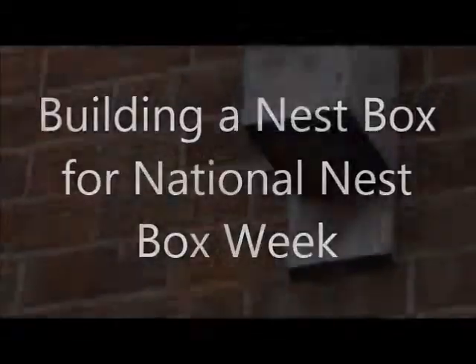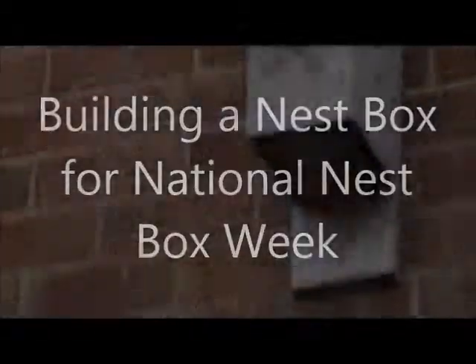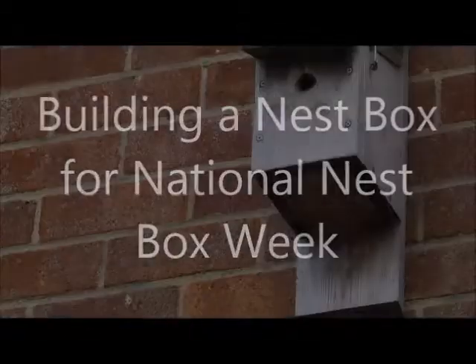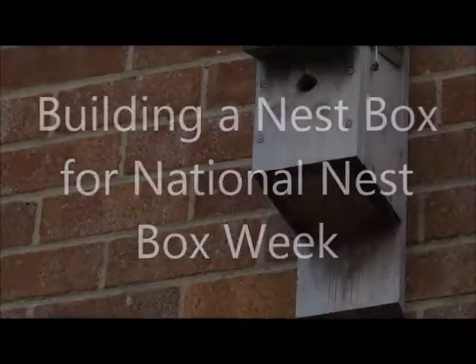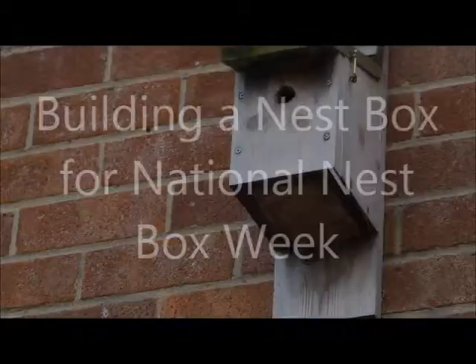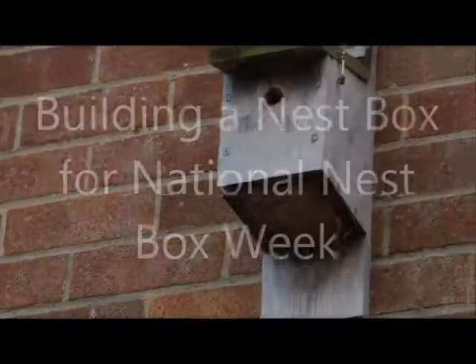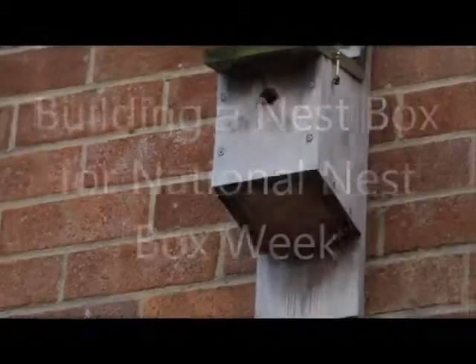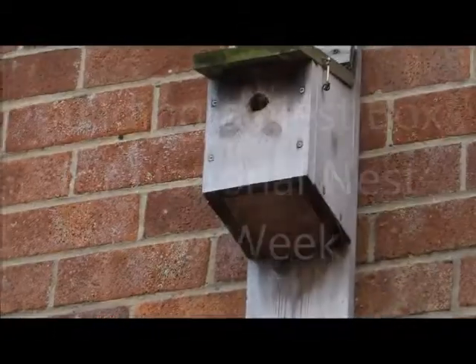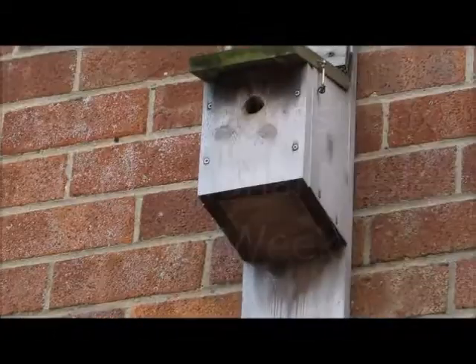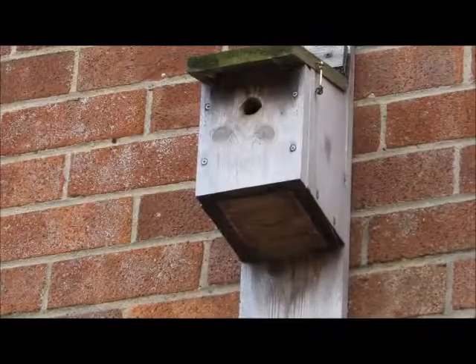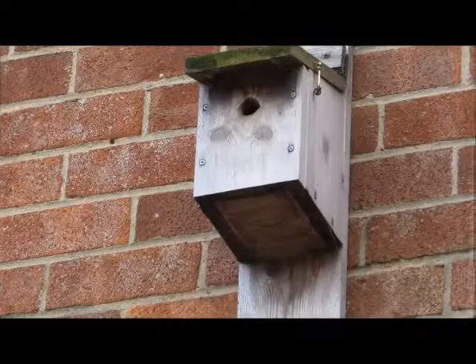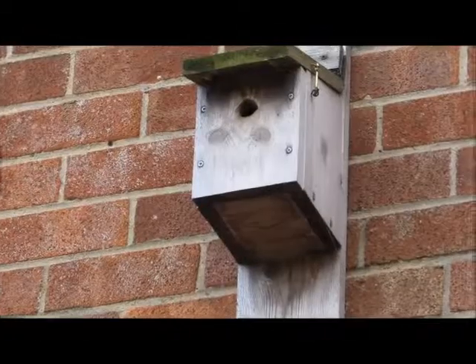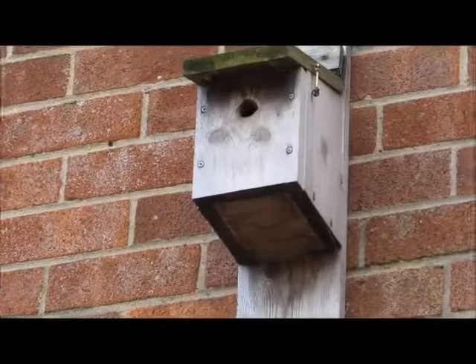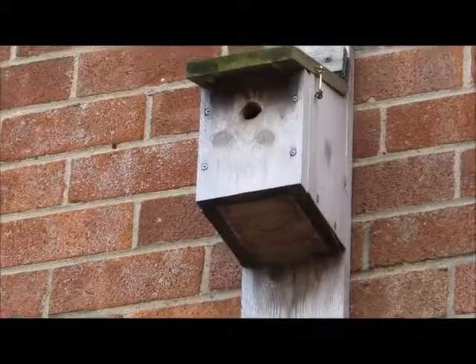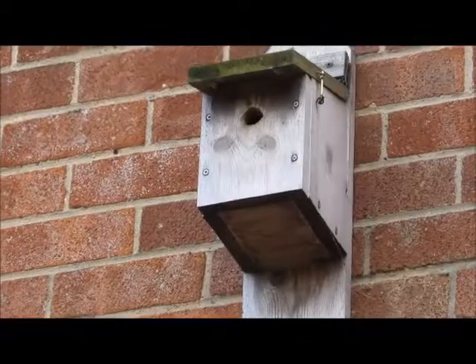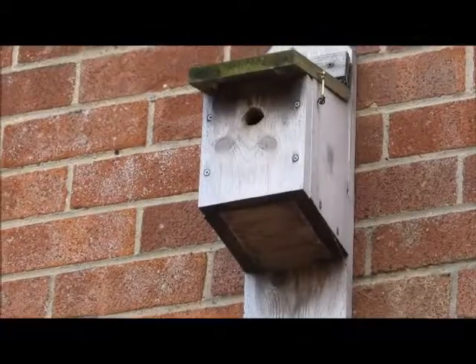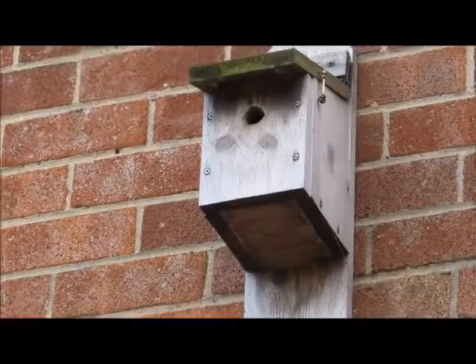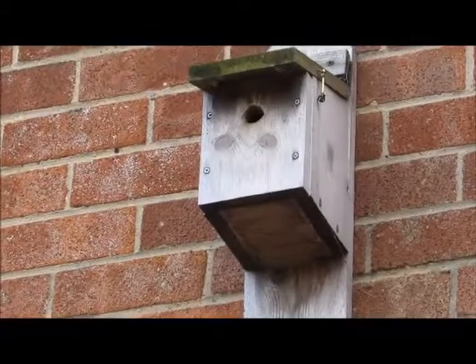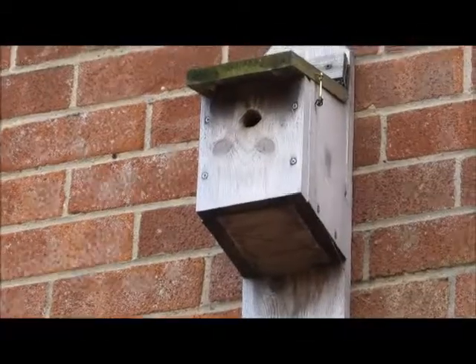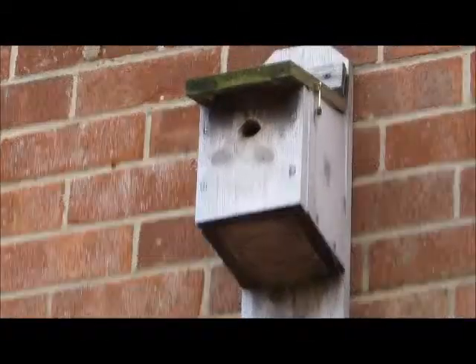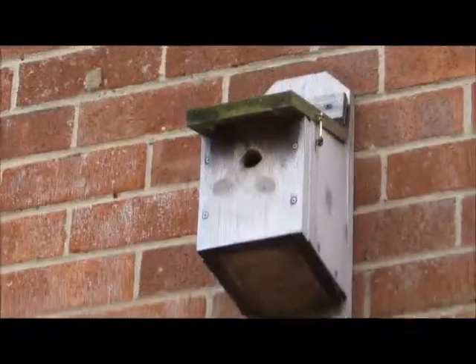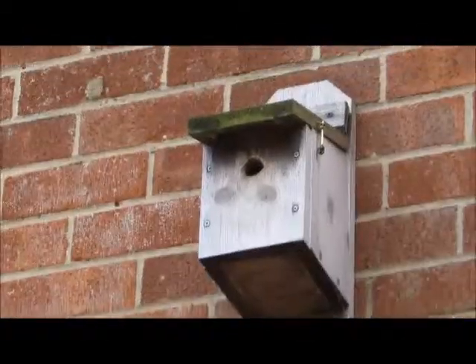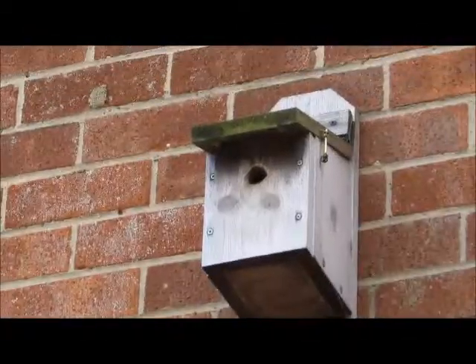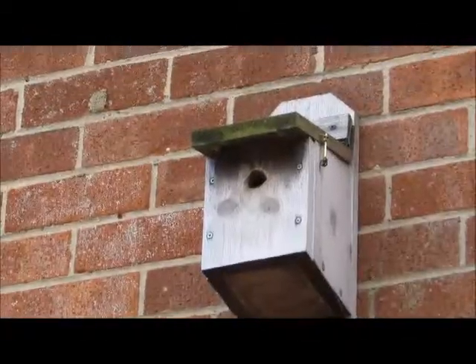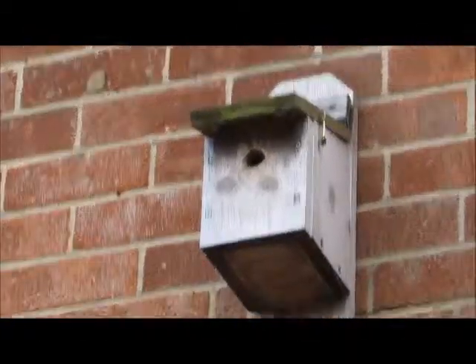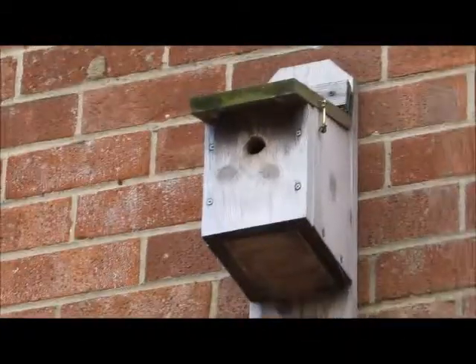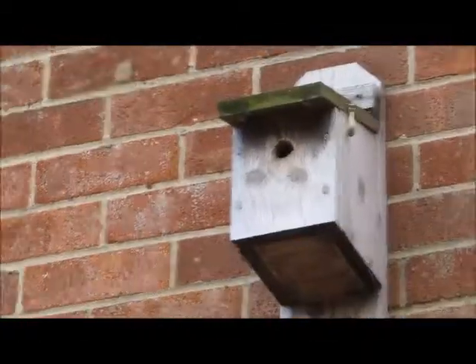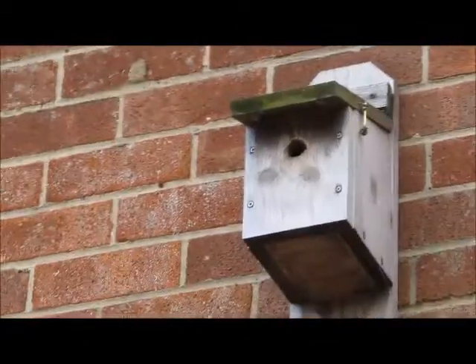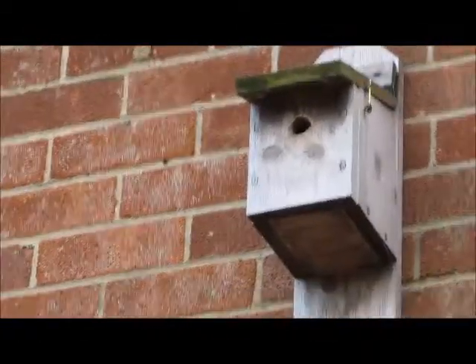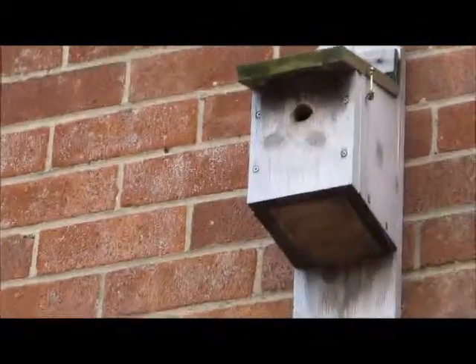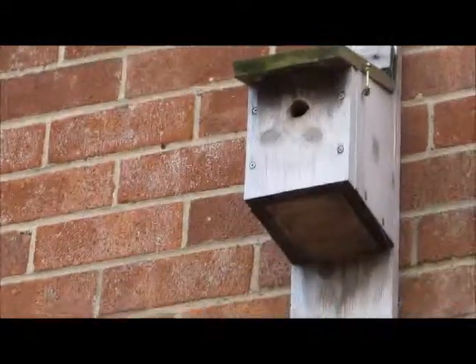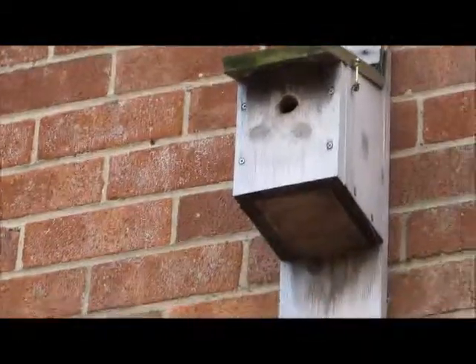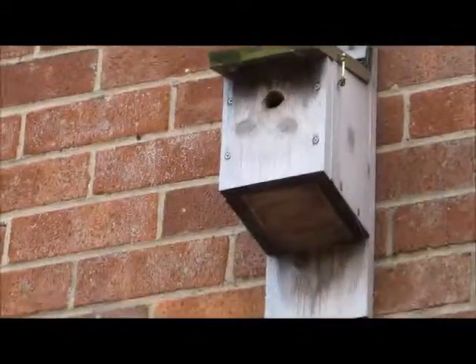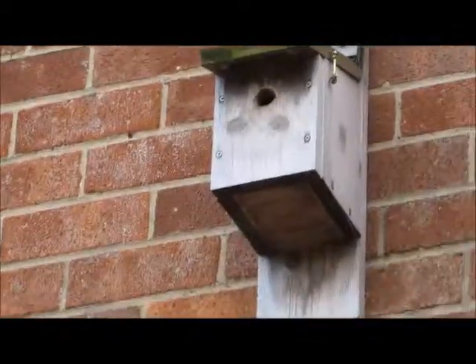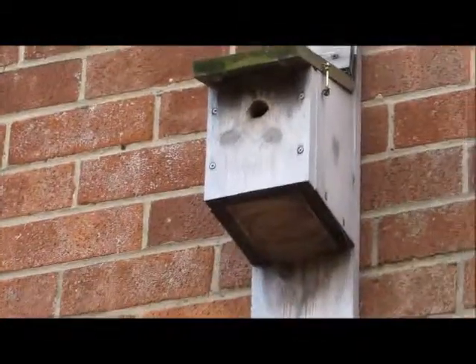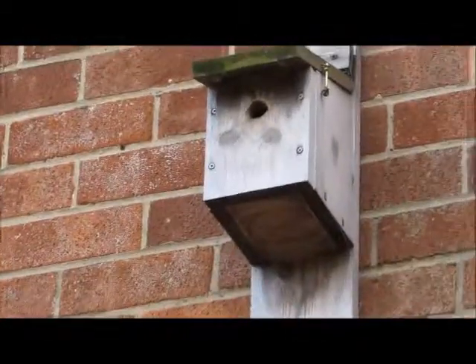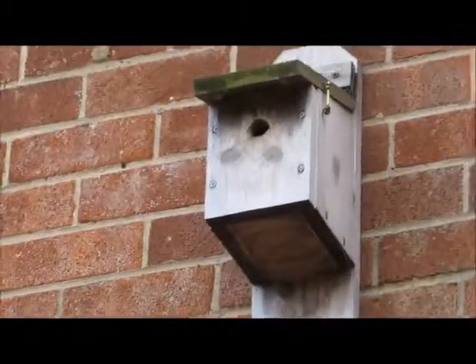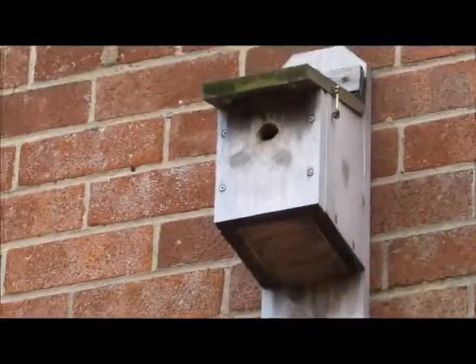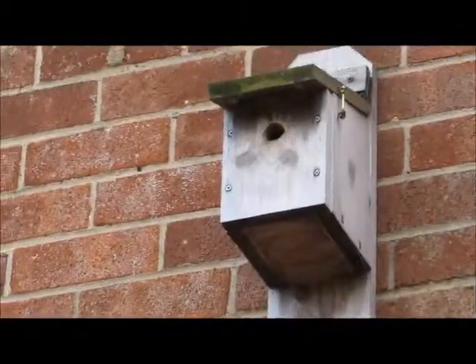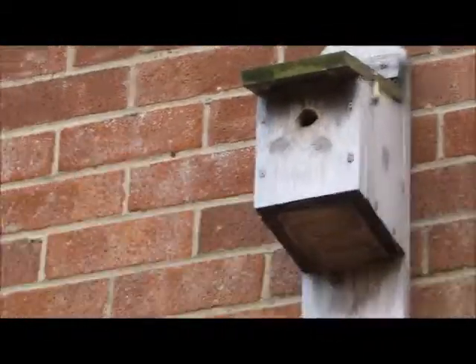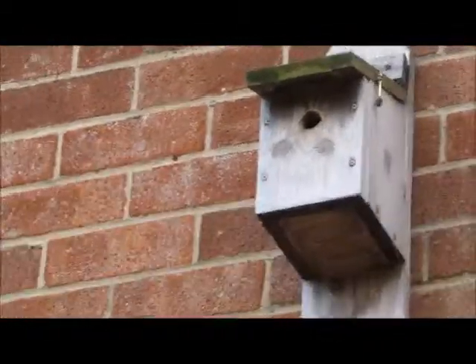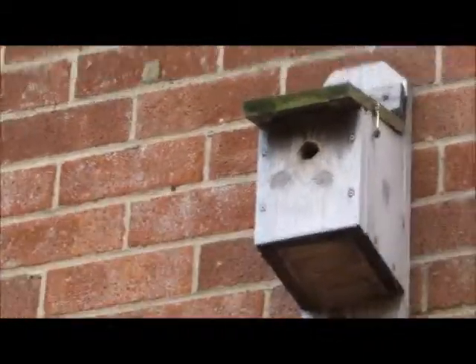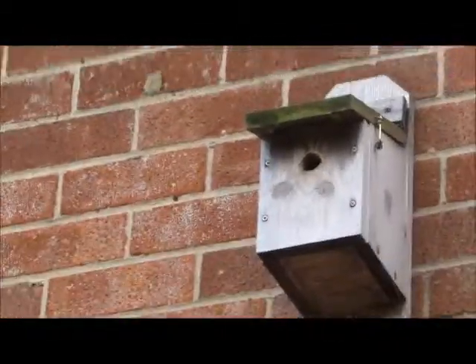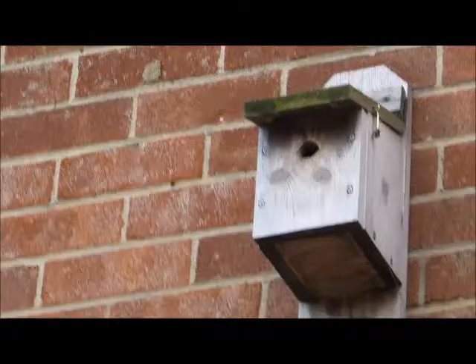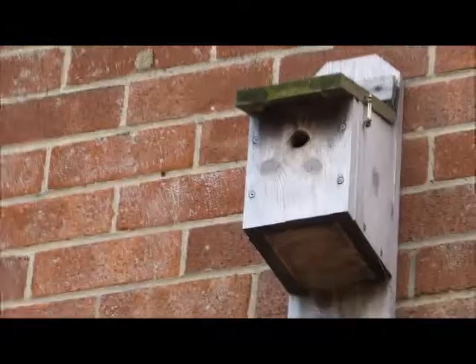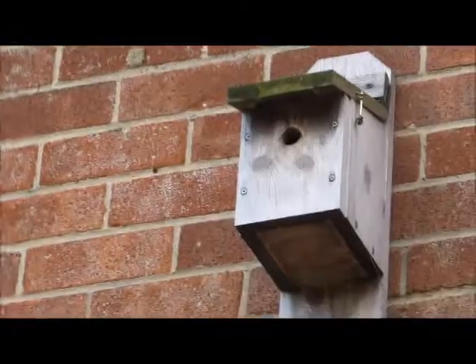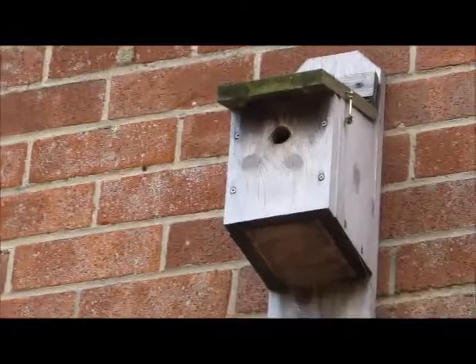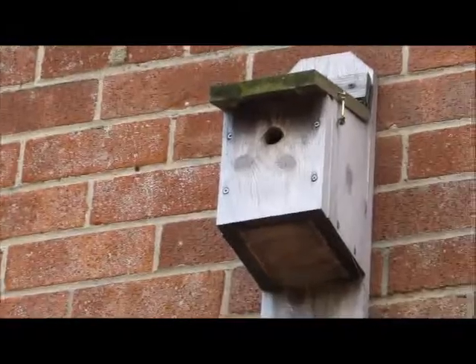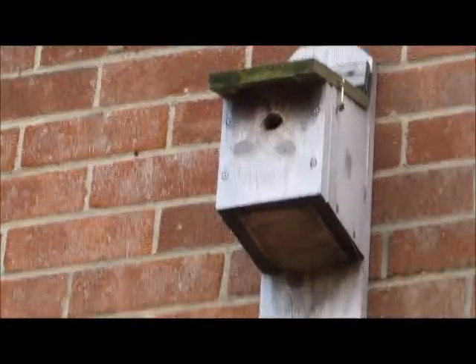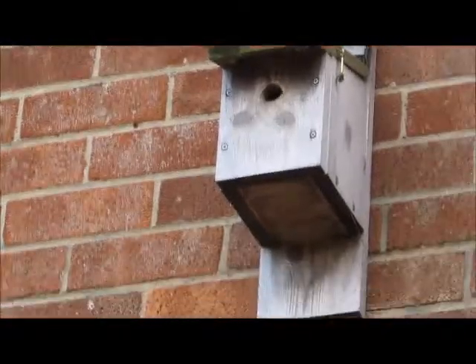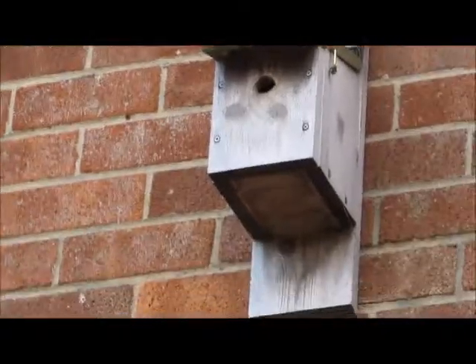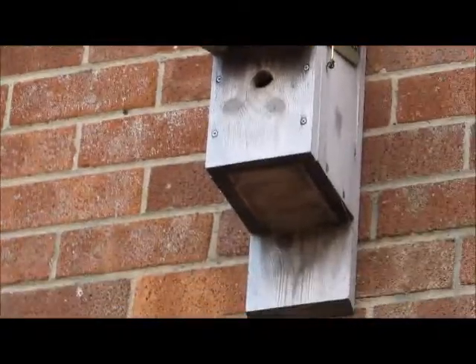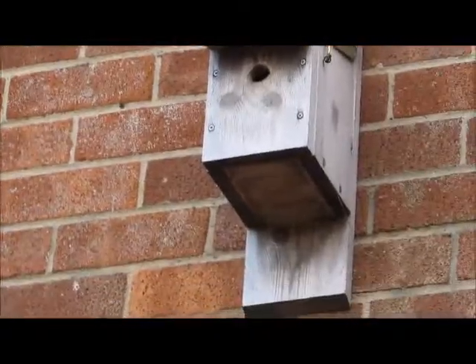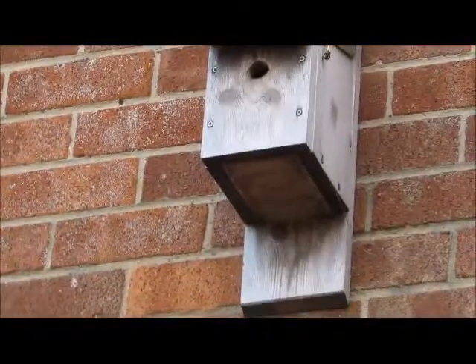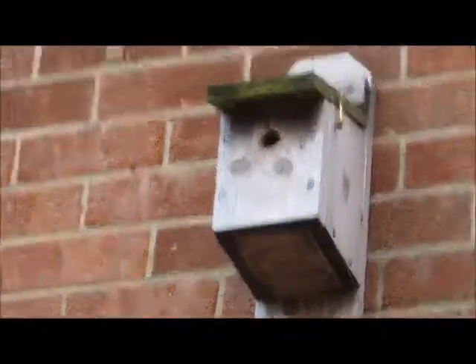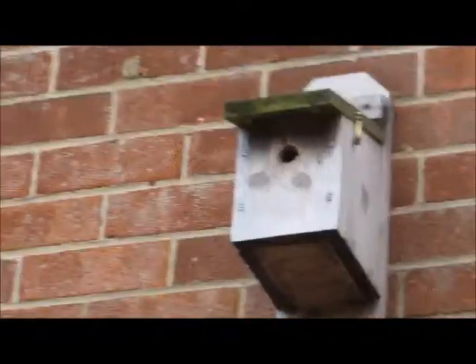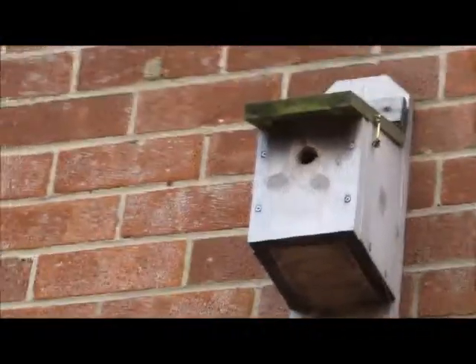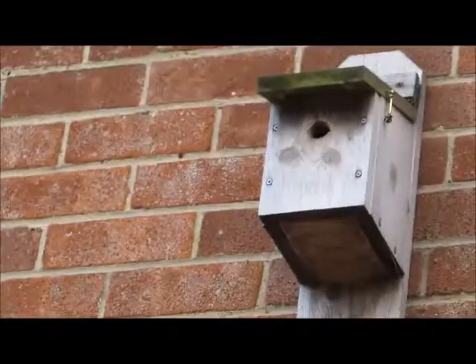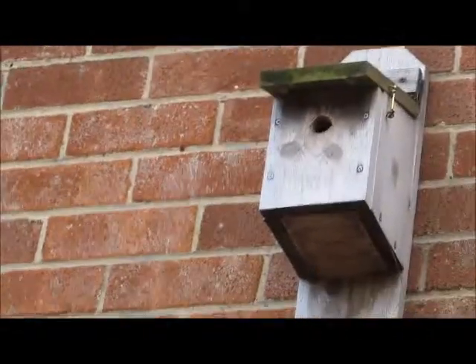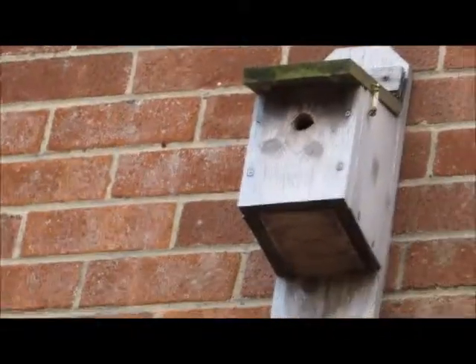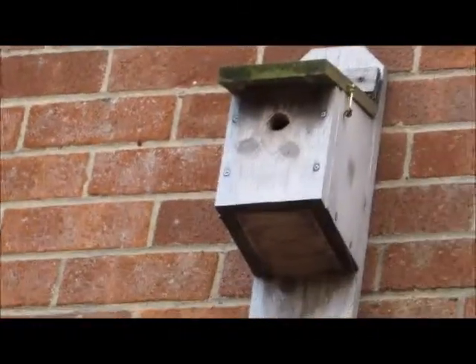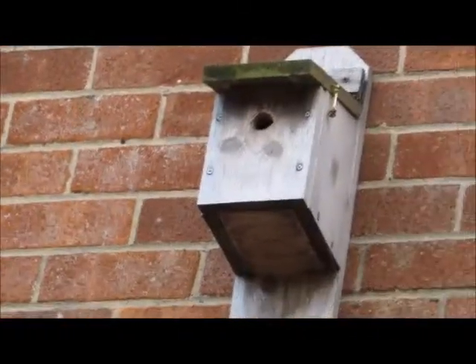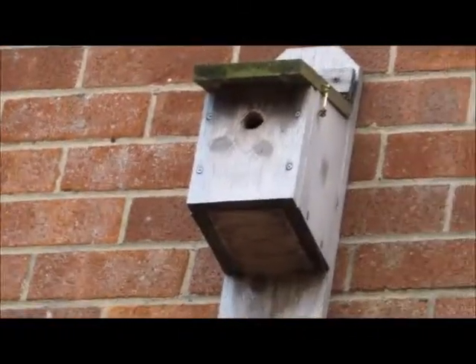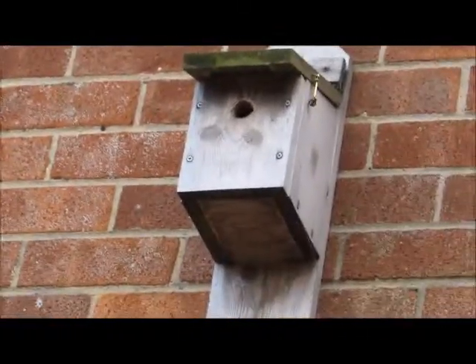Hey guys, Zach here, and as it's National Nest Box Week, I thought I would make a nest box and record it for you guys.